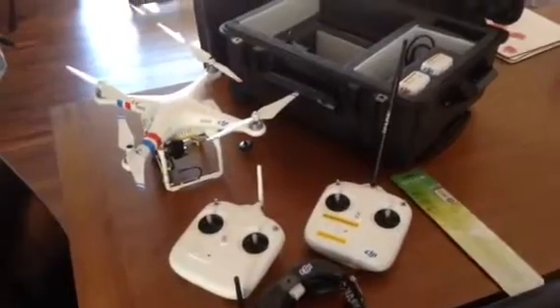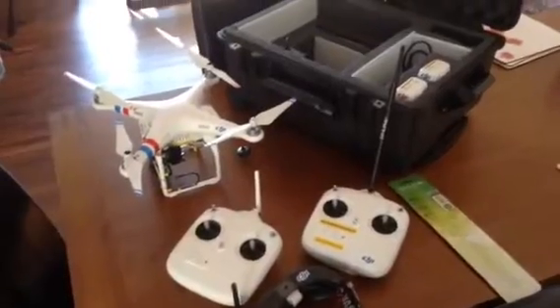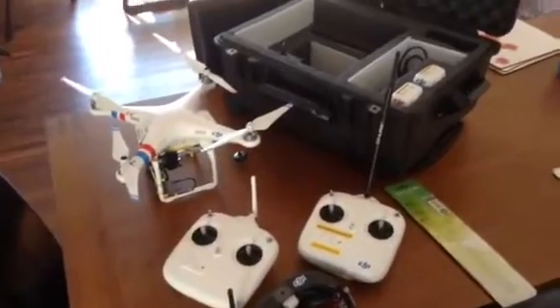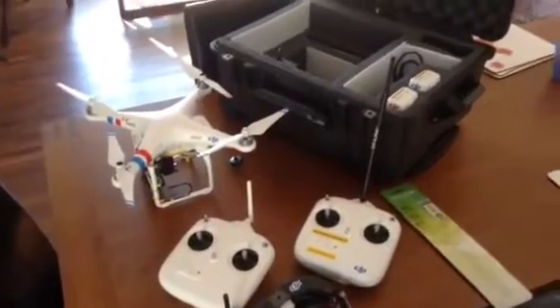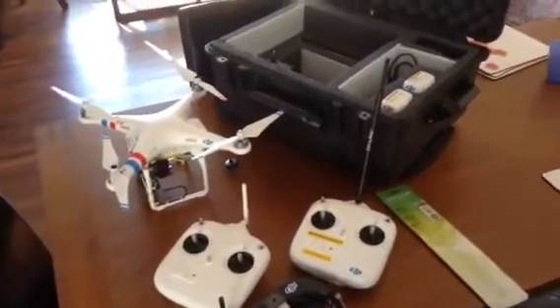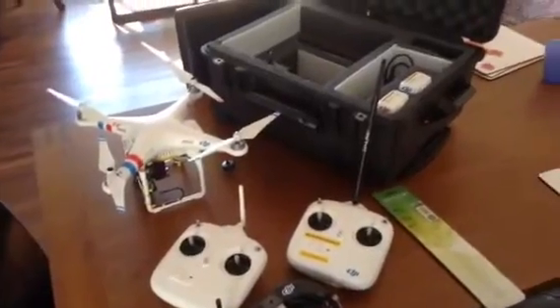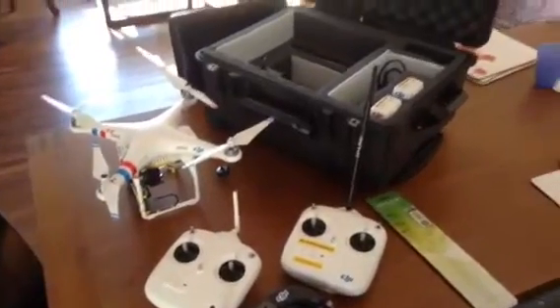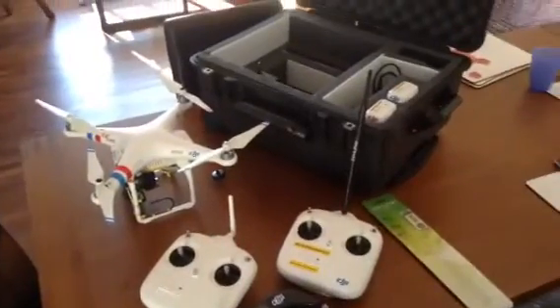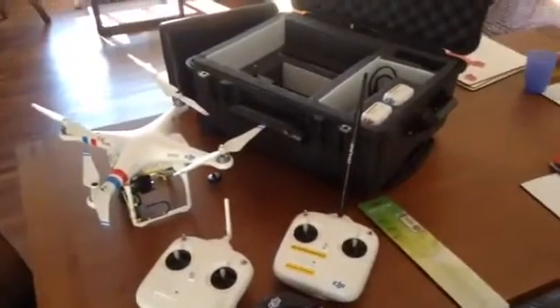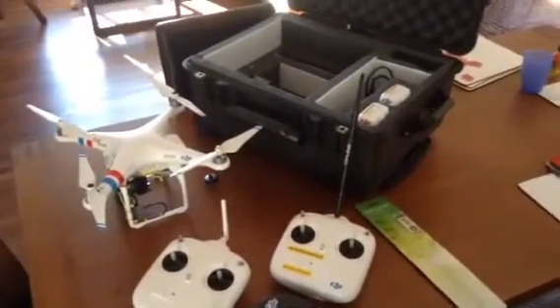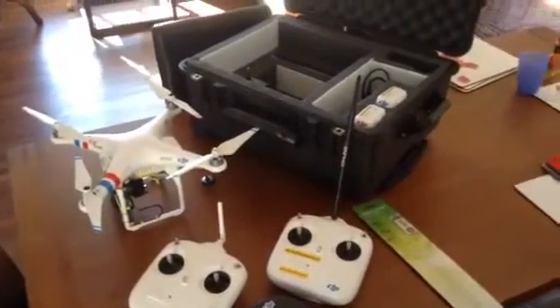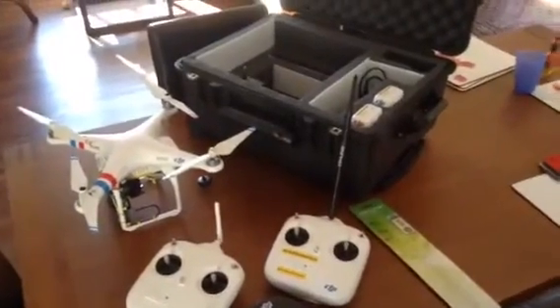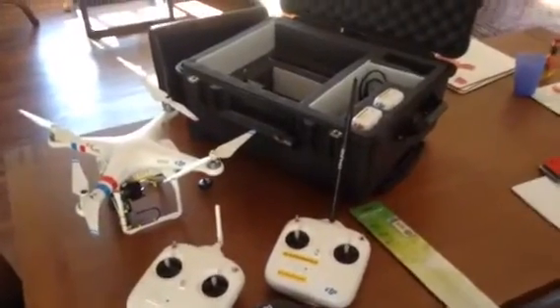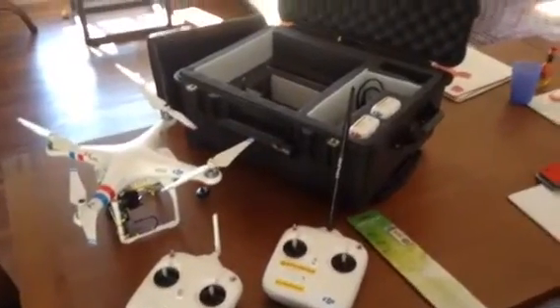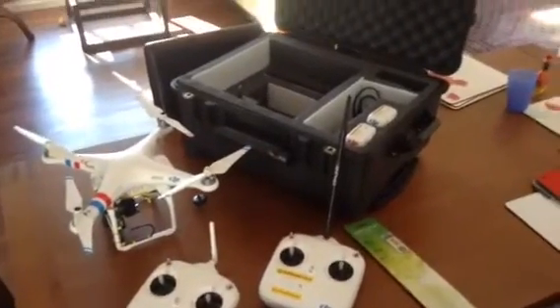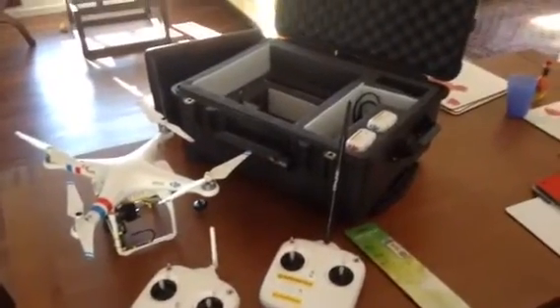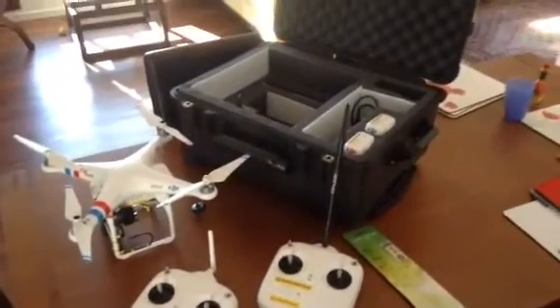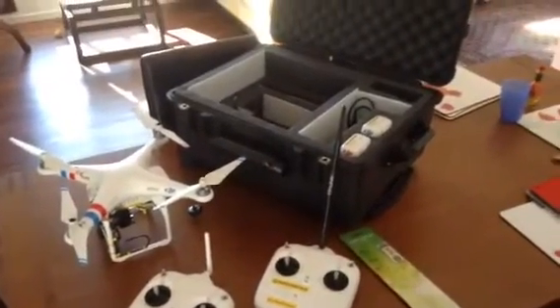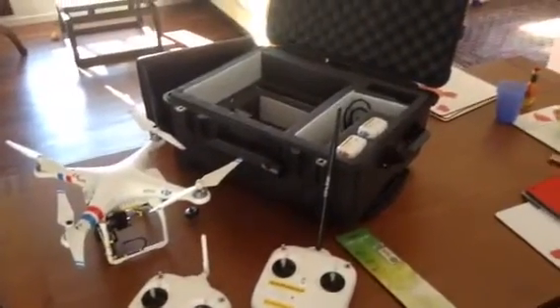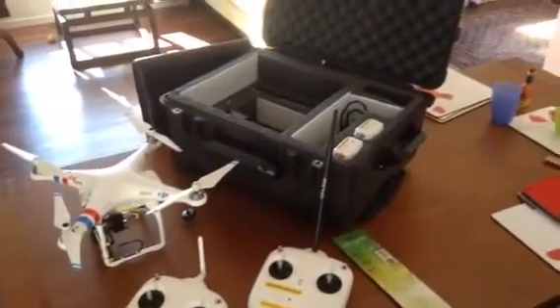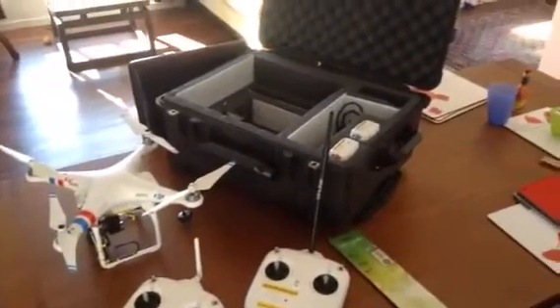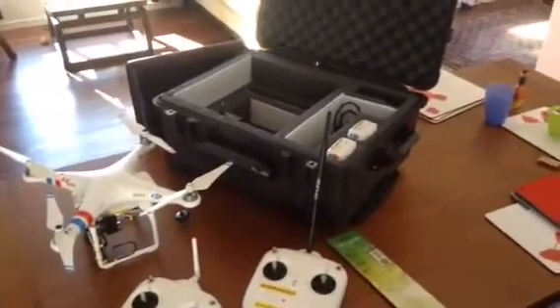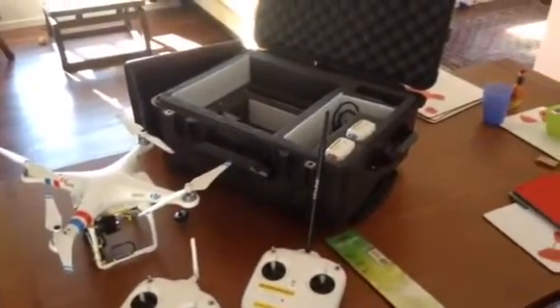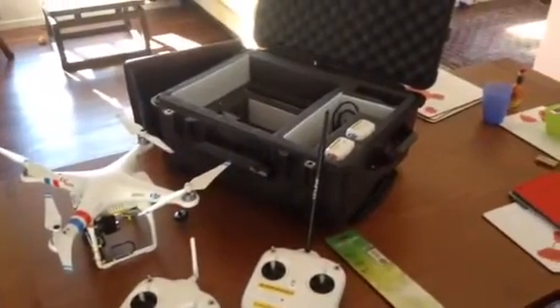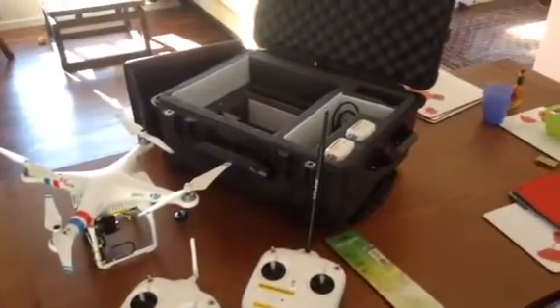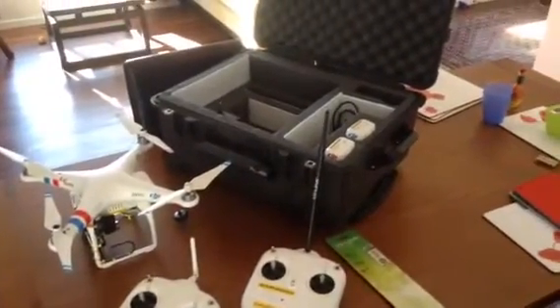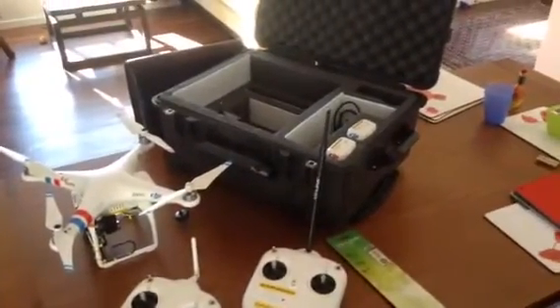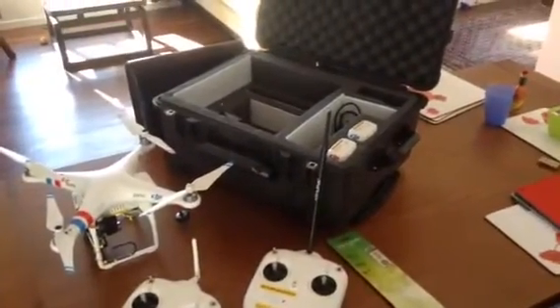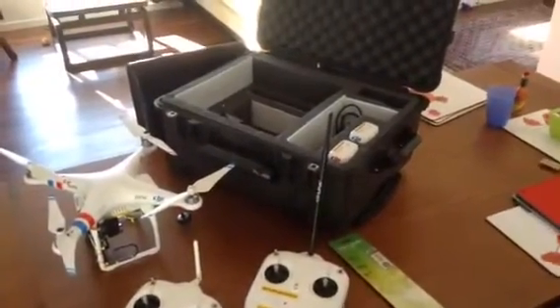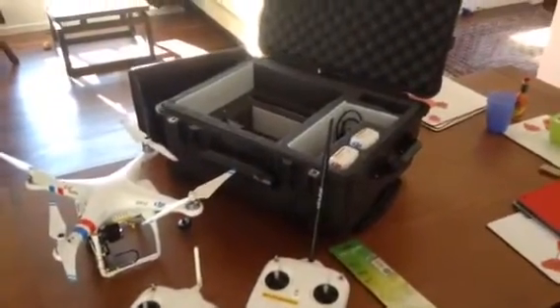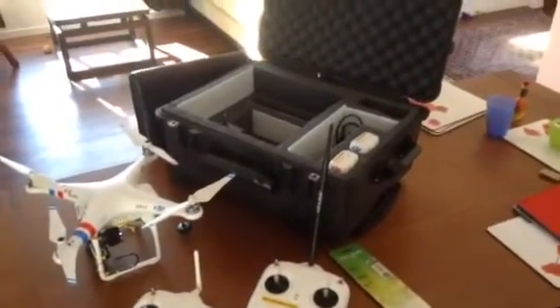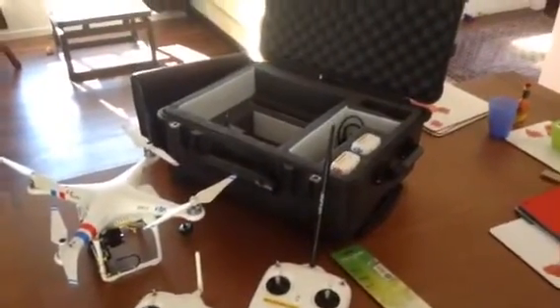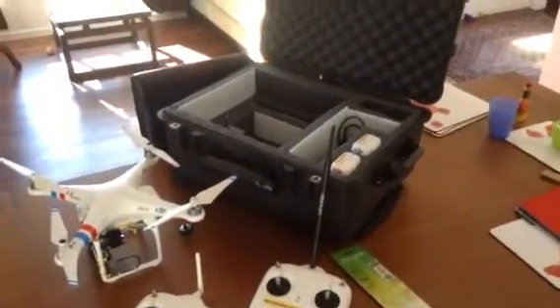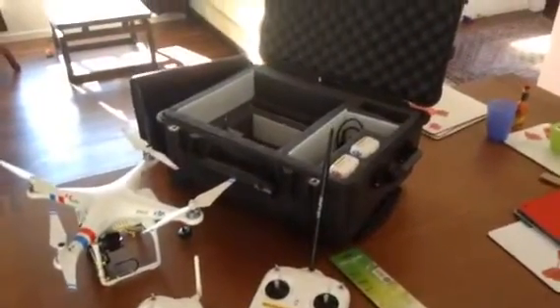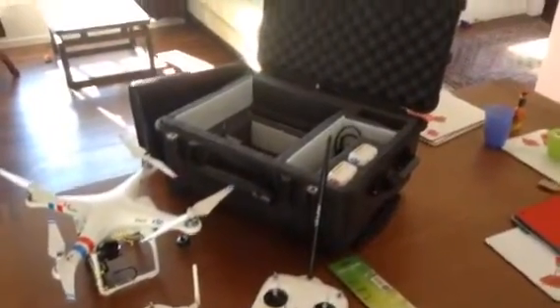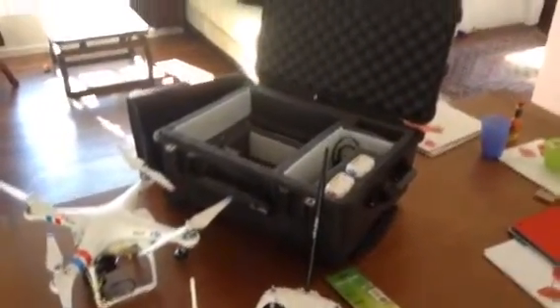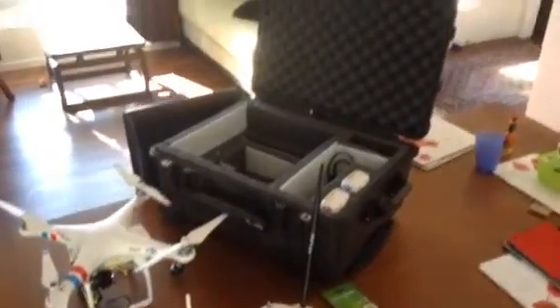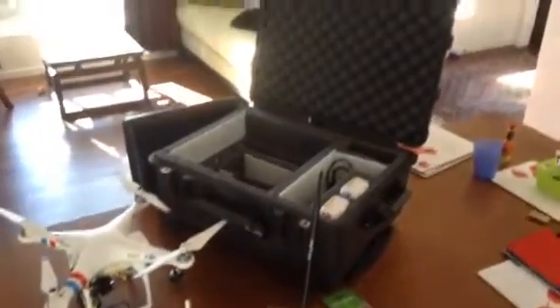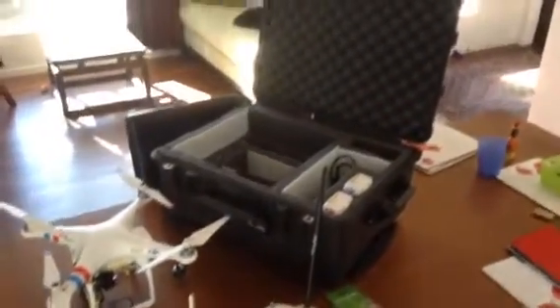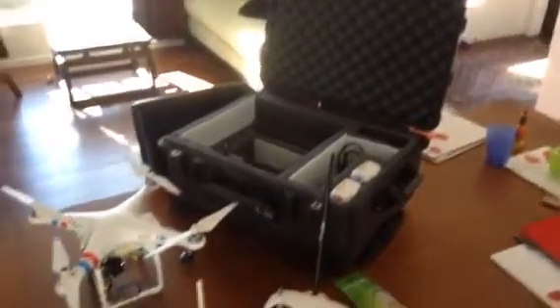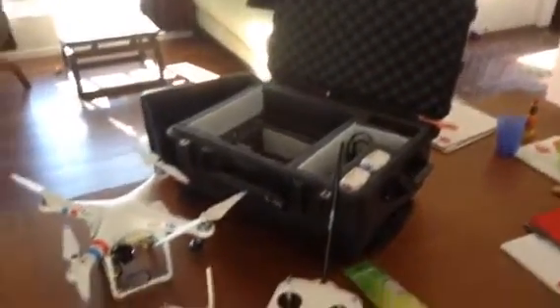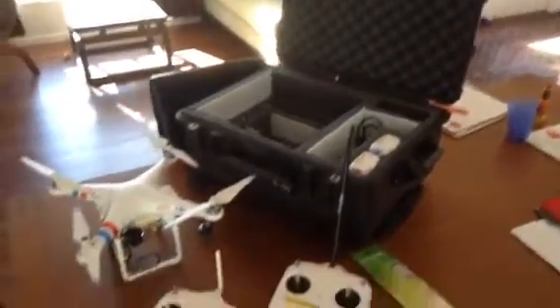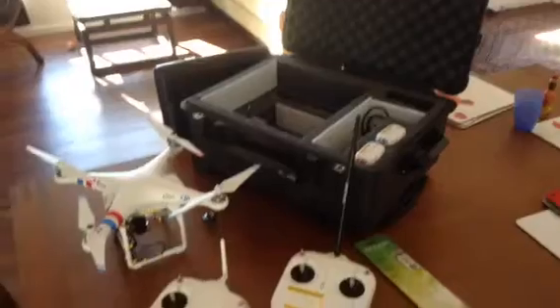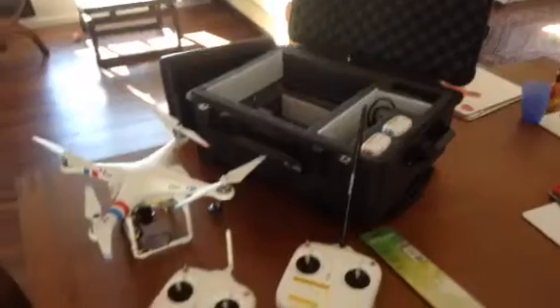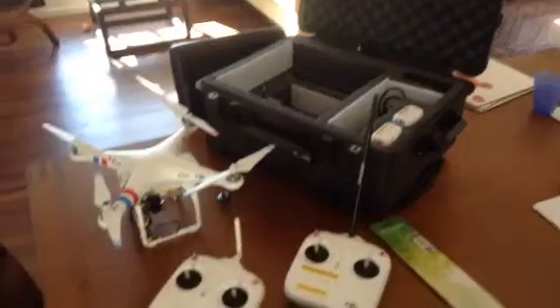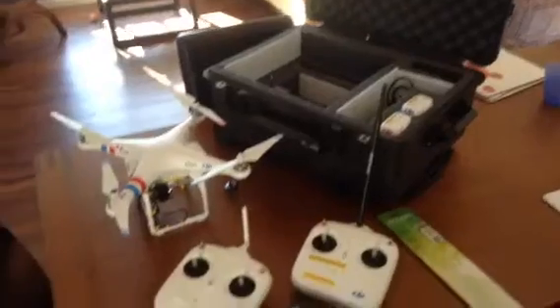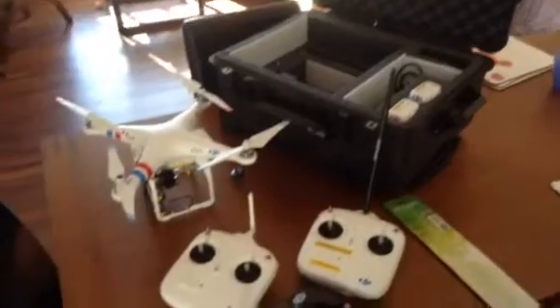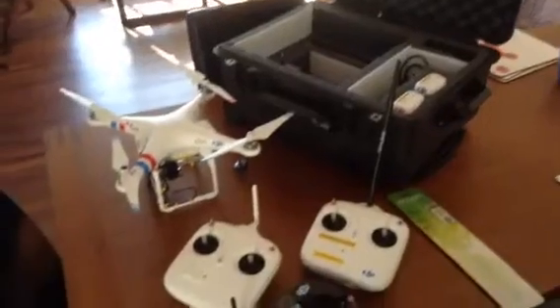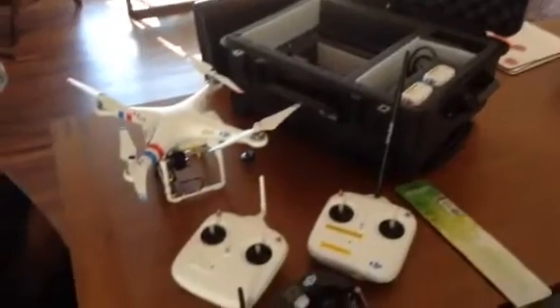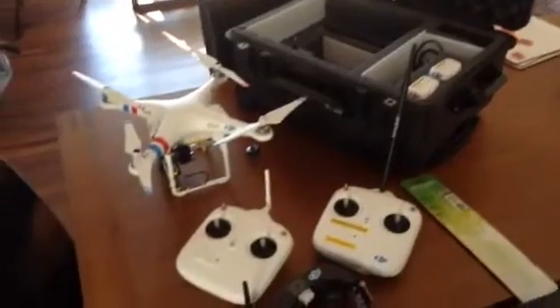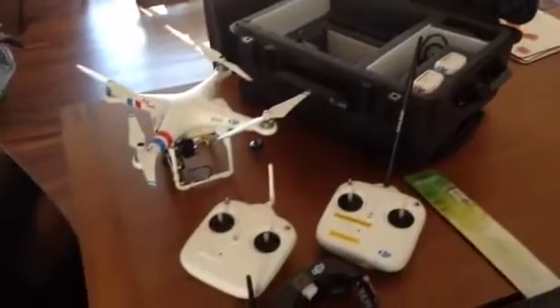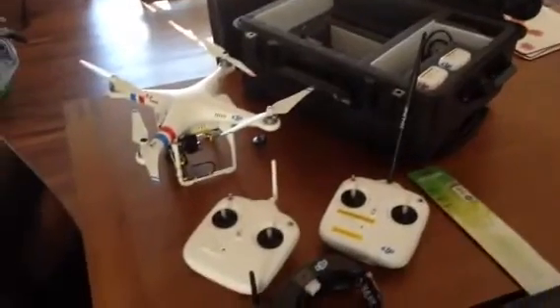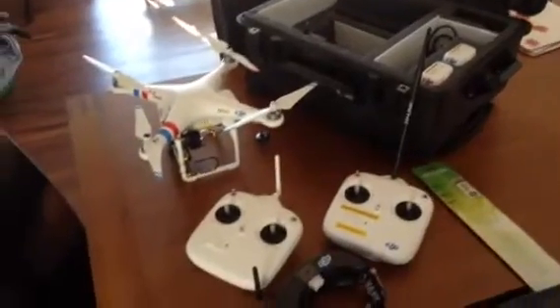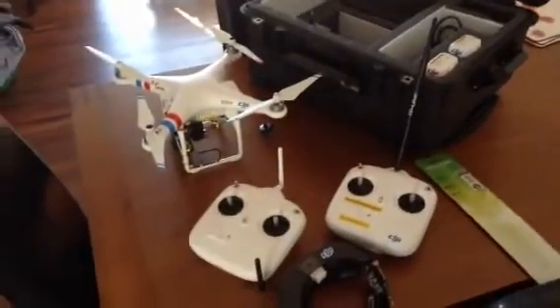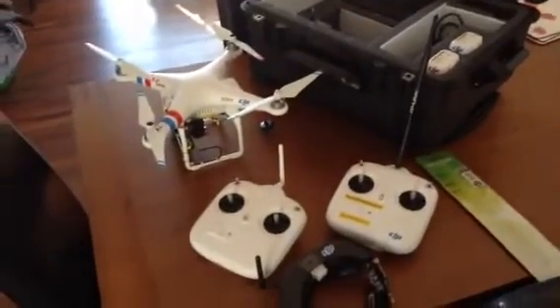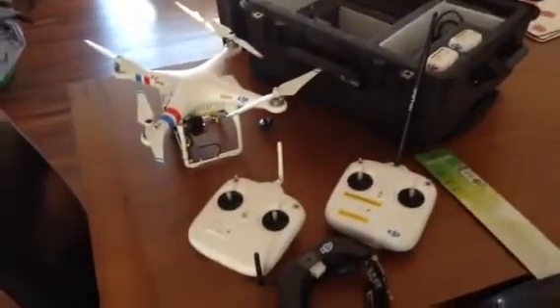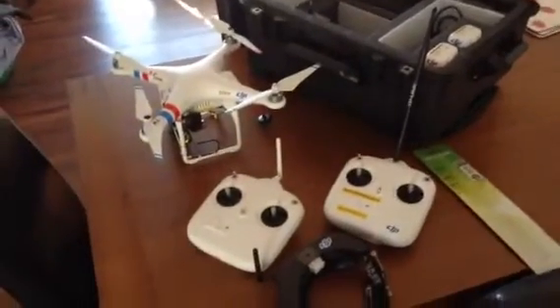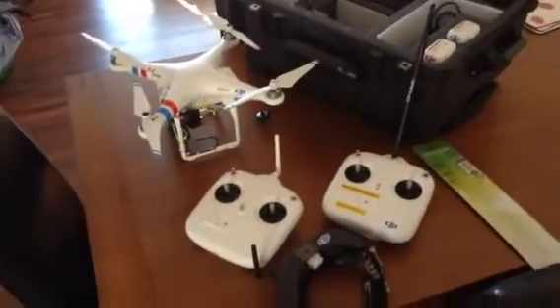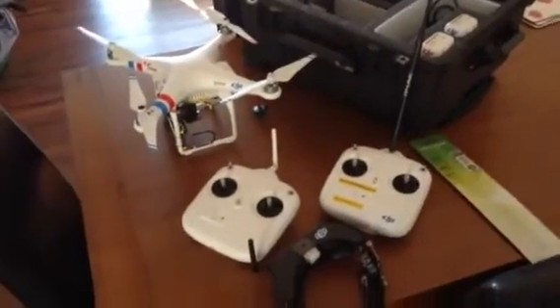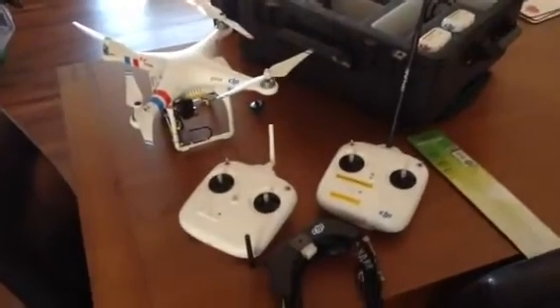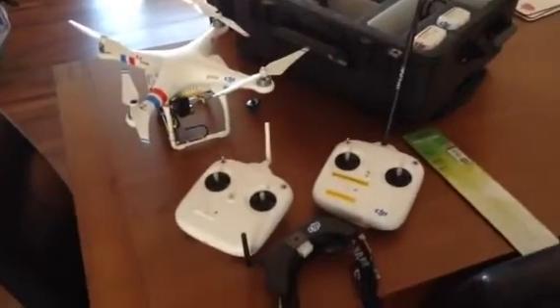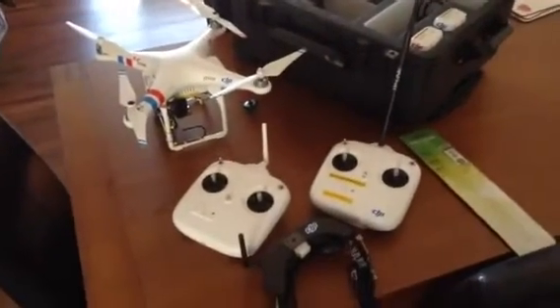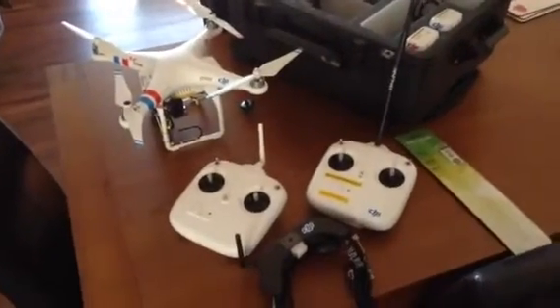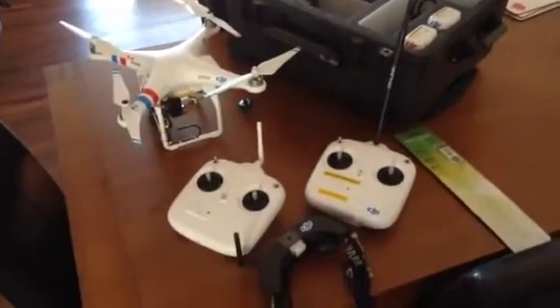Honestly, at over a kilometre with an altitude of about 150 metres the picture quality was just astounding — really, really good. So very happy with that latest modification and really loving this new setup.